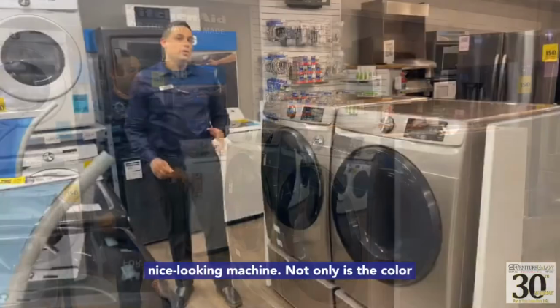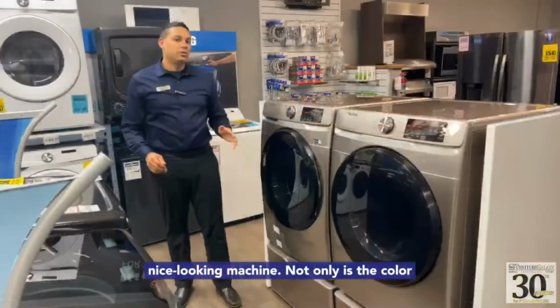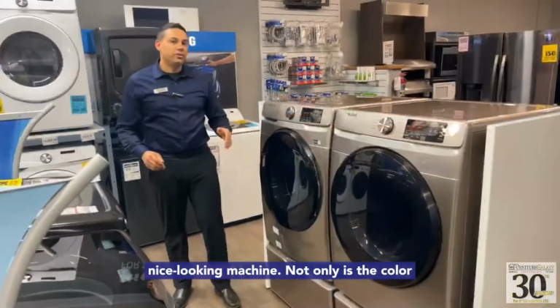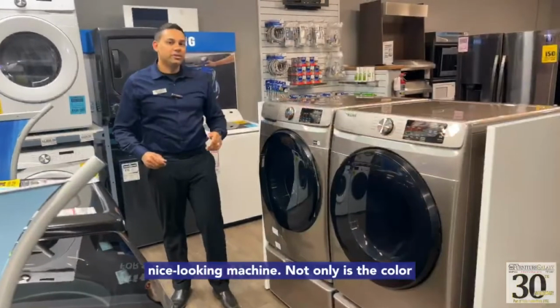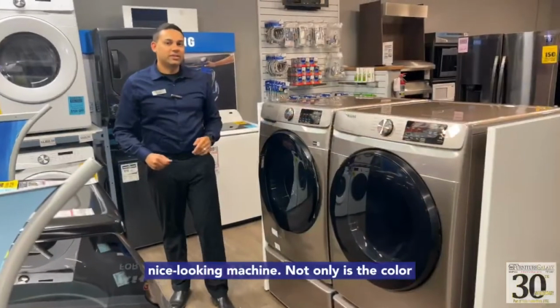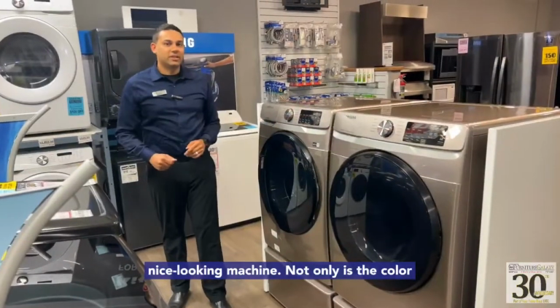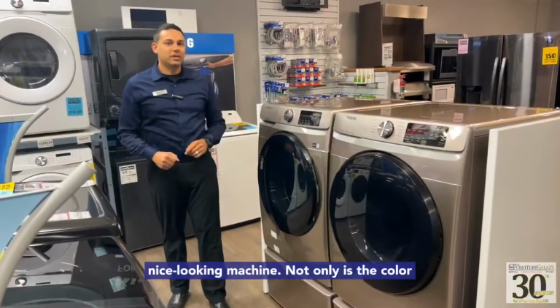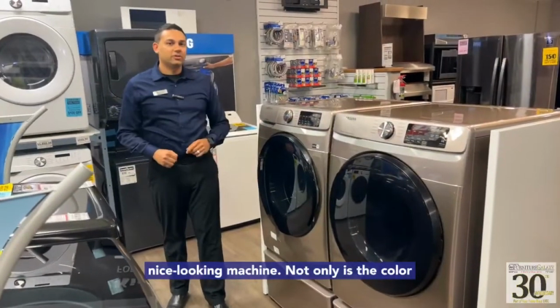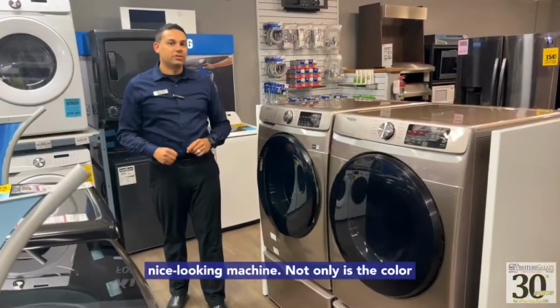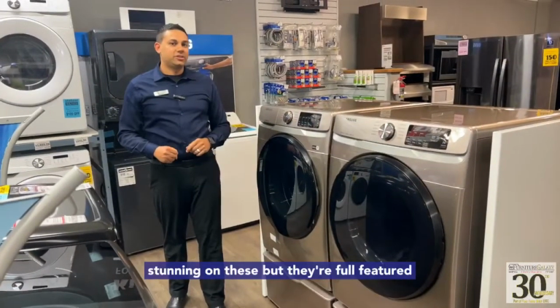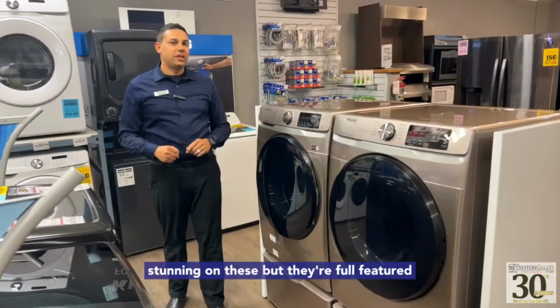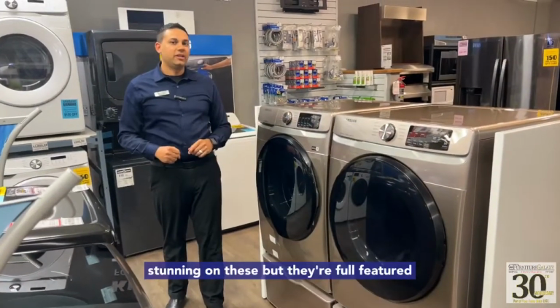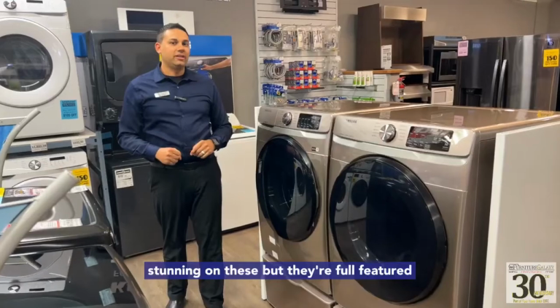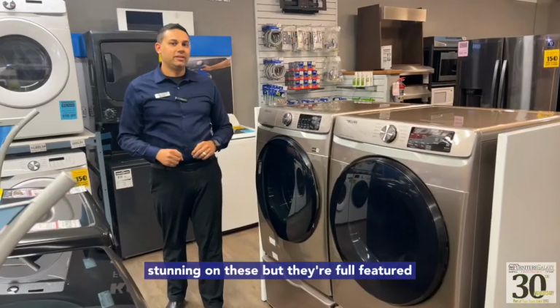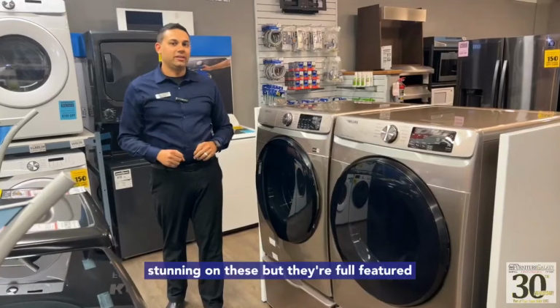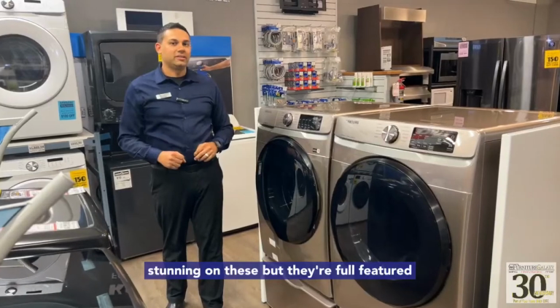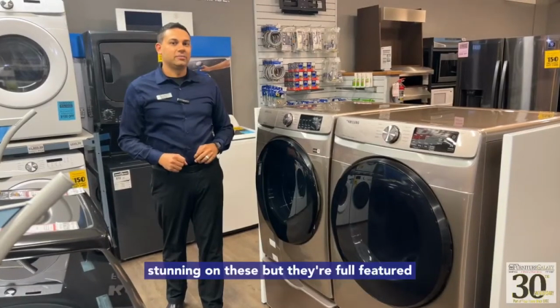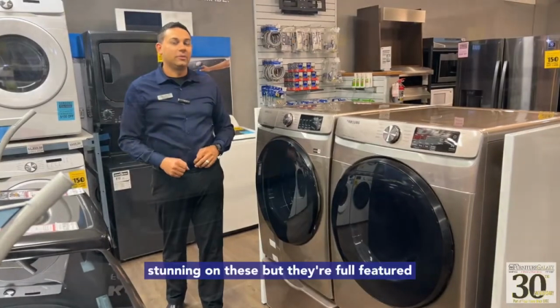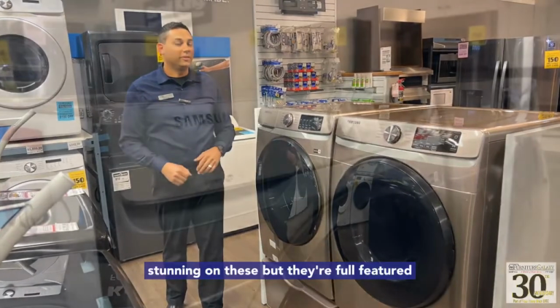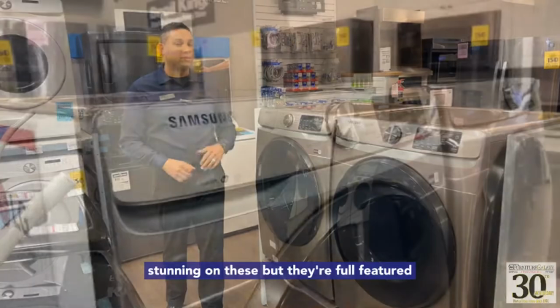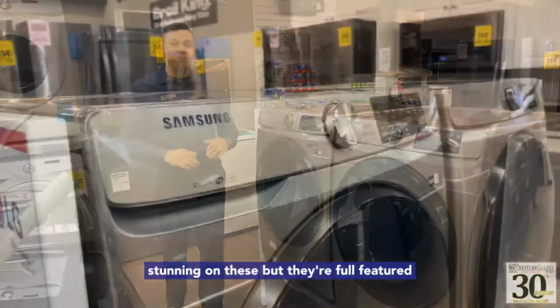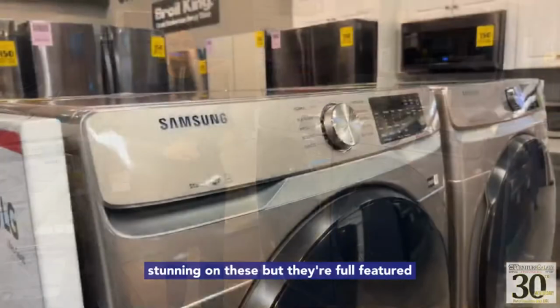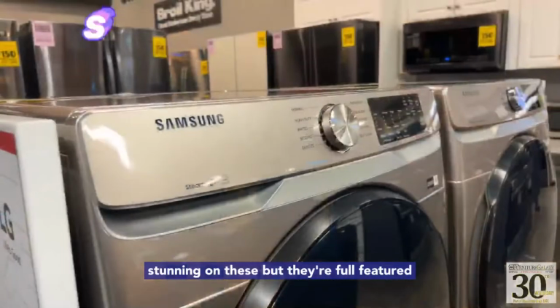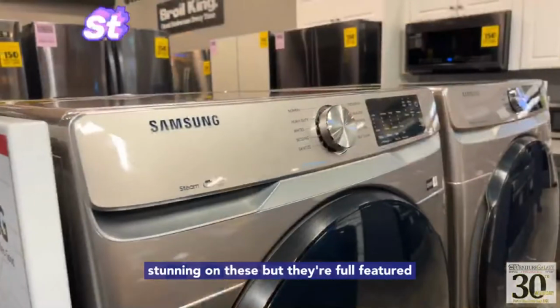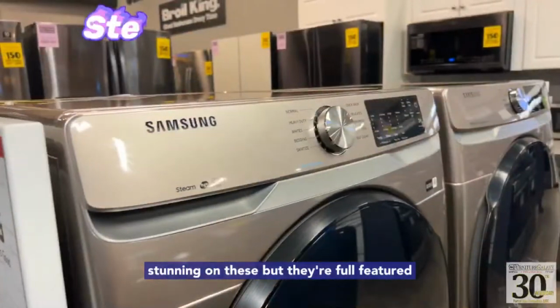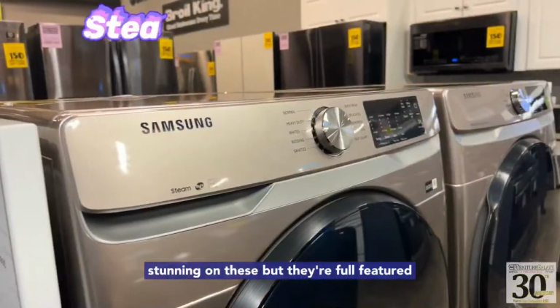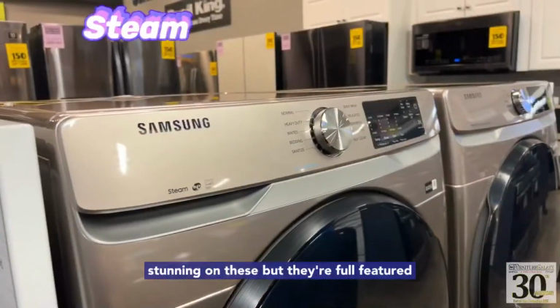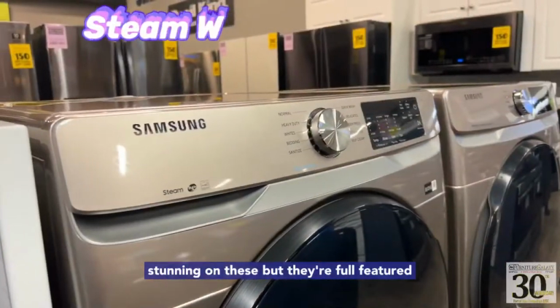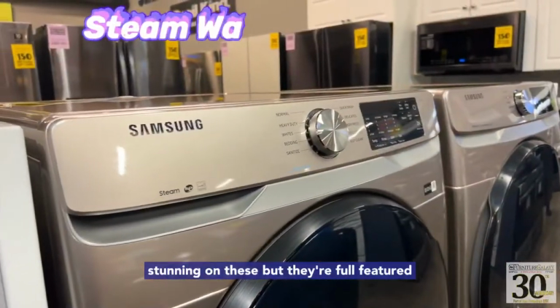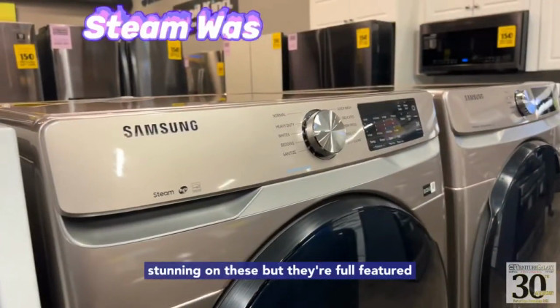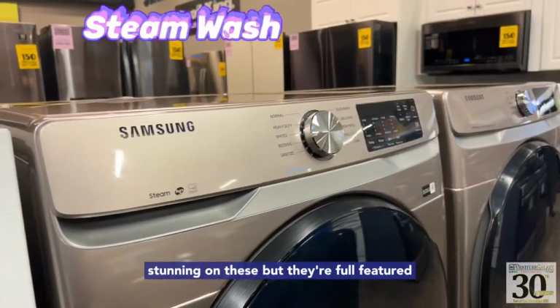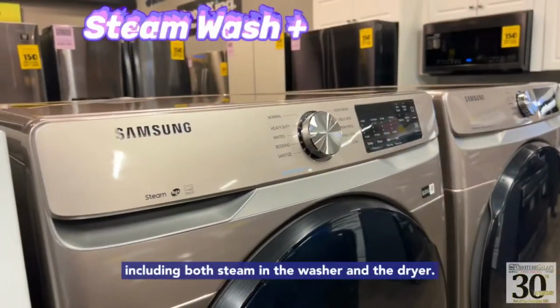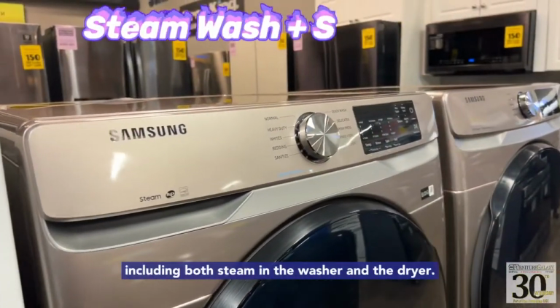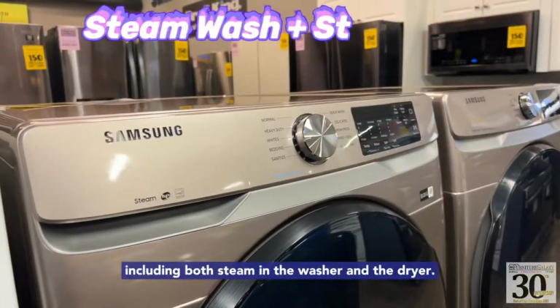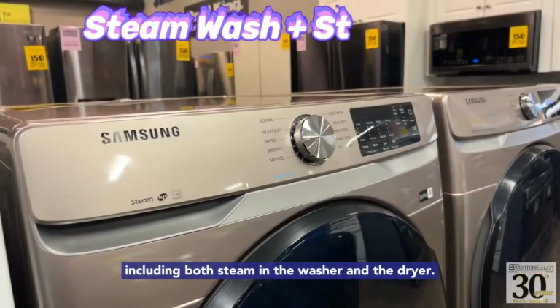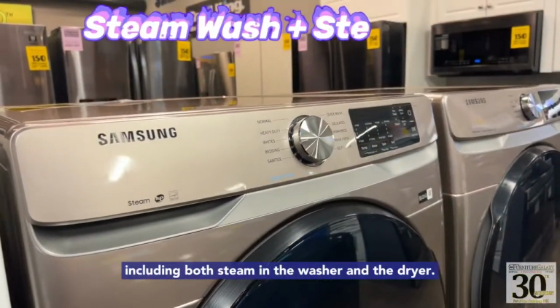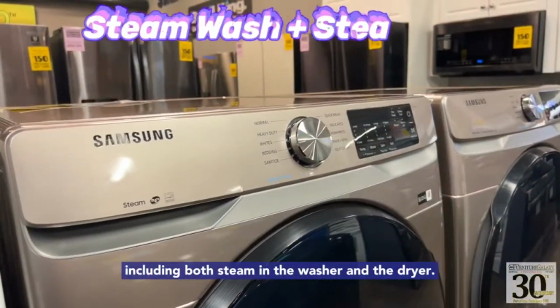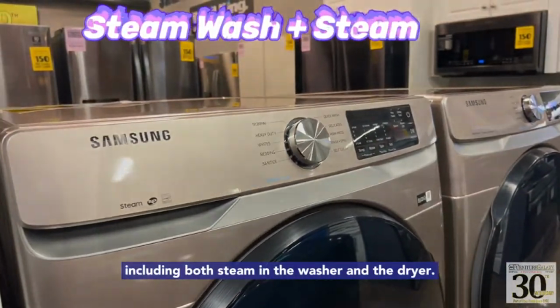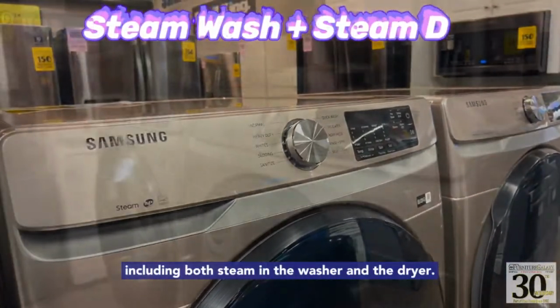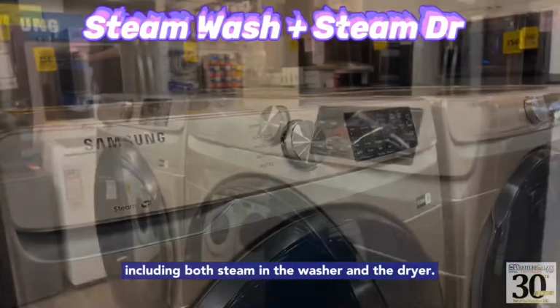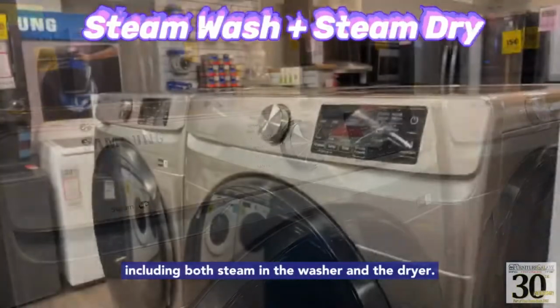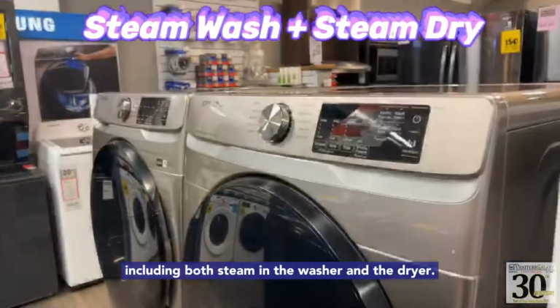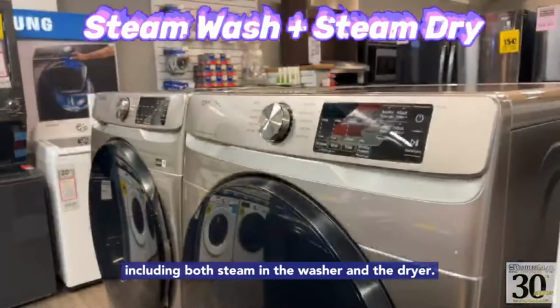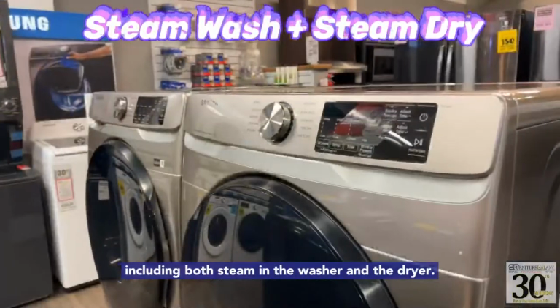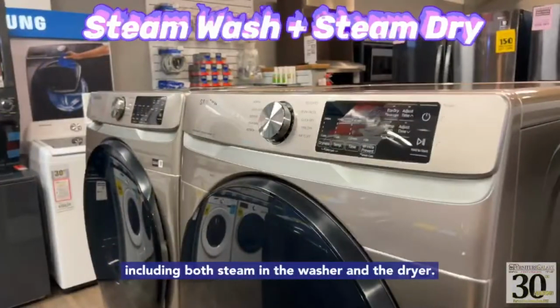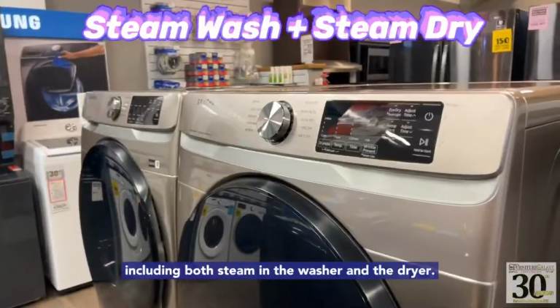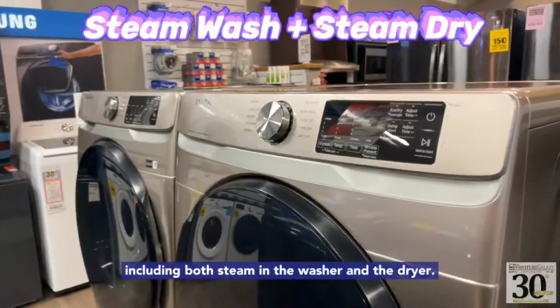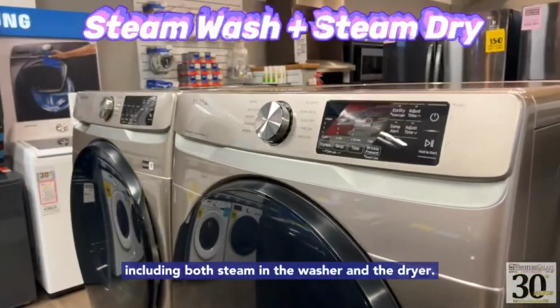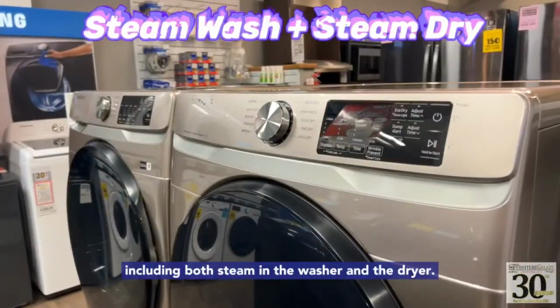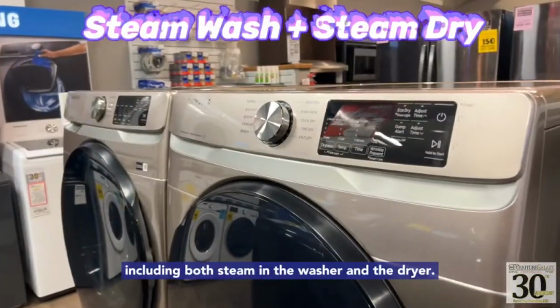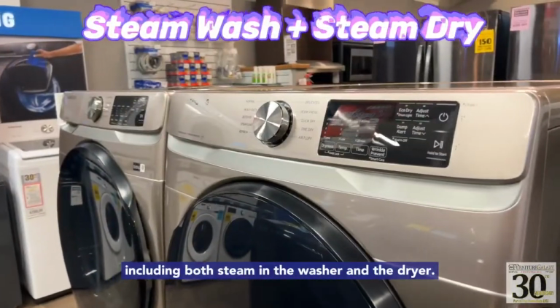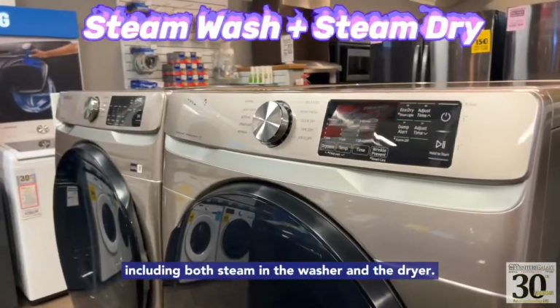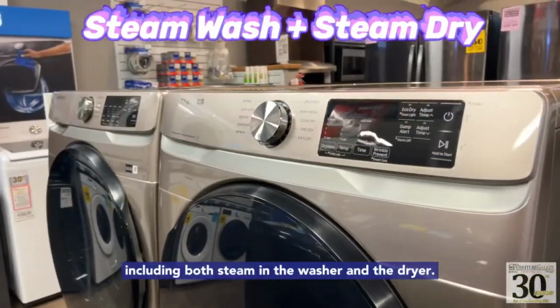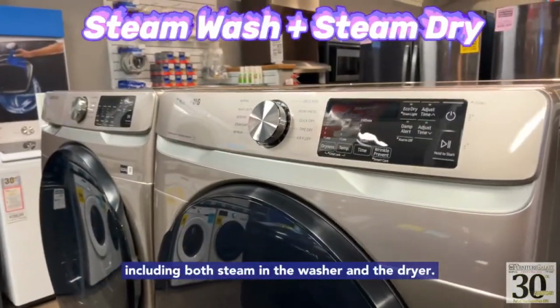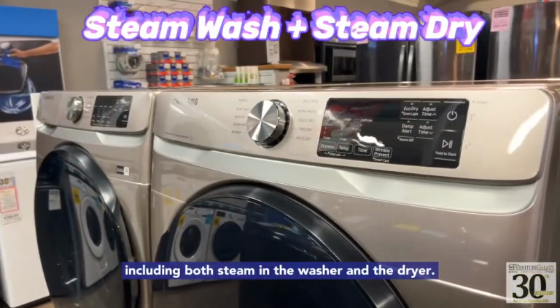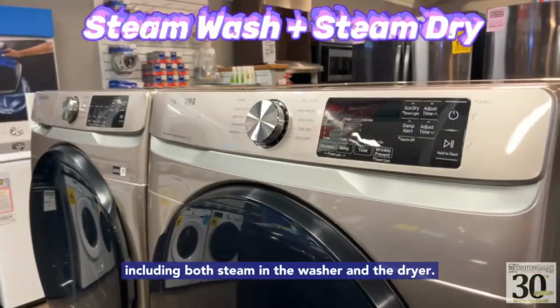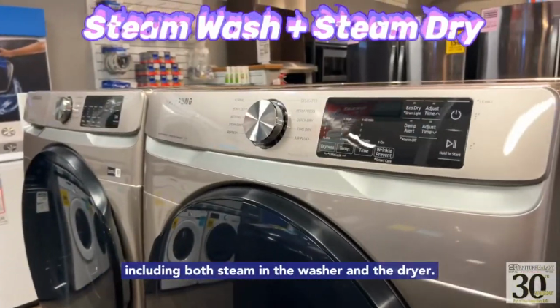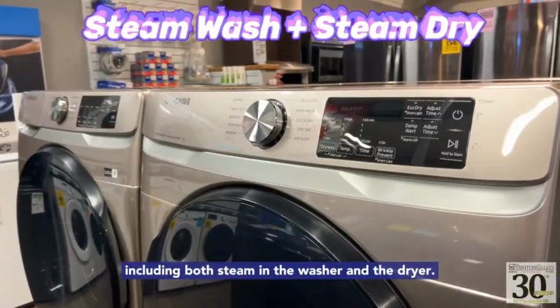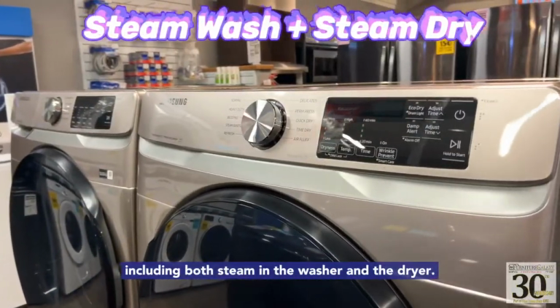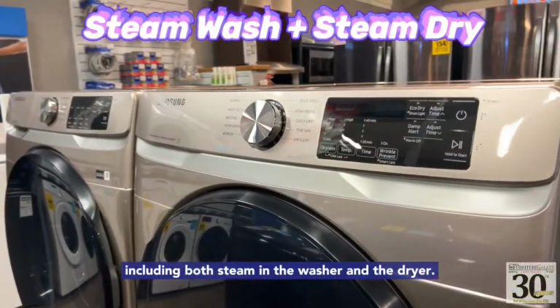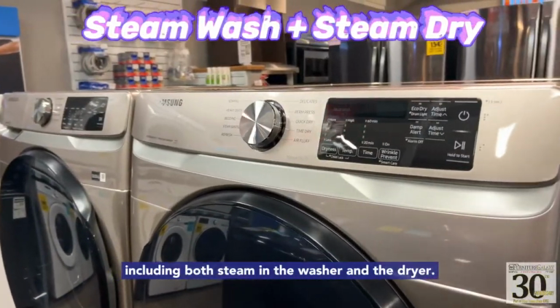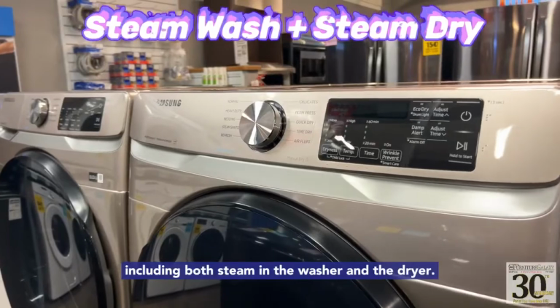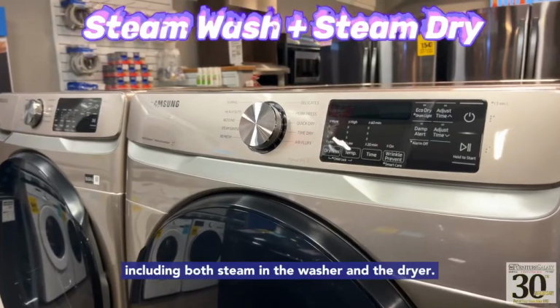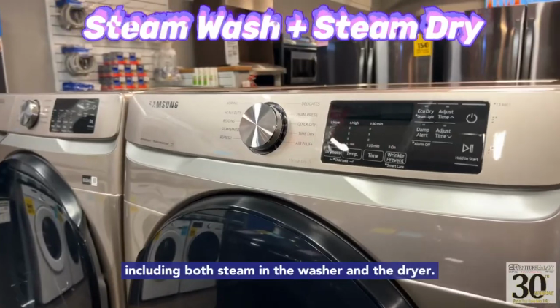Not only is the color stunning on these, but they're full featured, including both steam in the washer and the dryer.